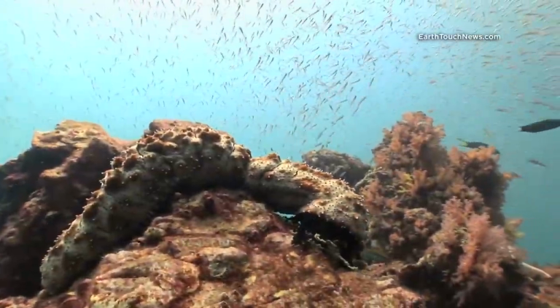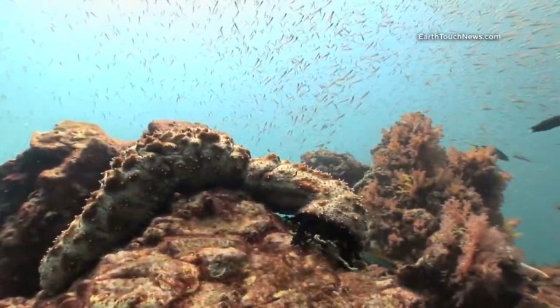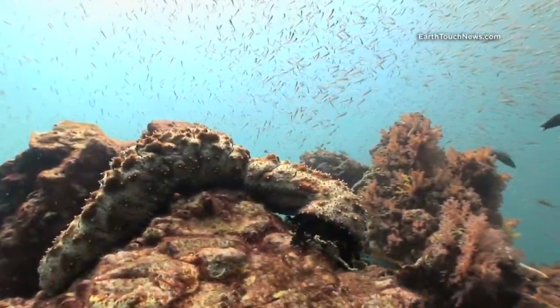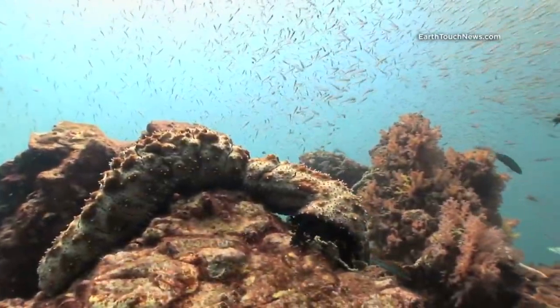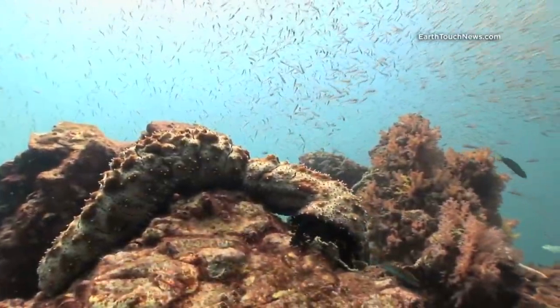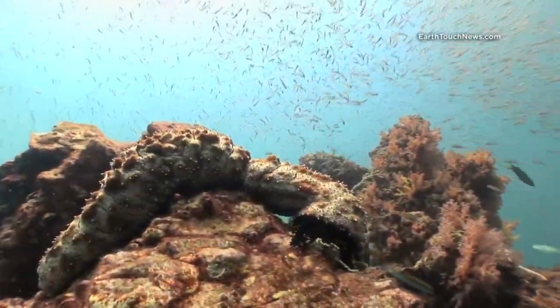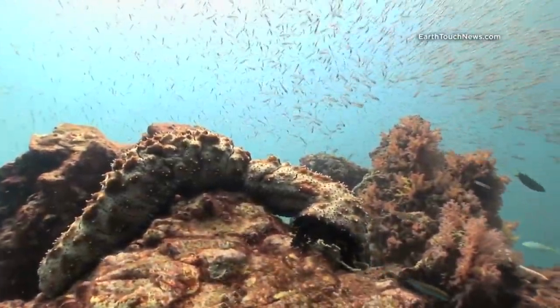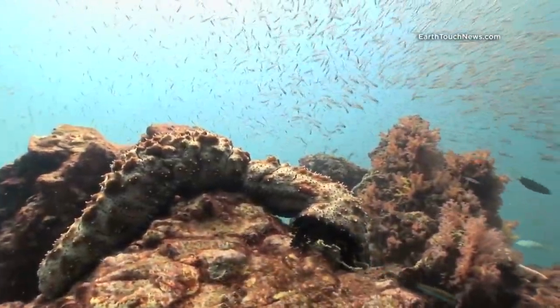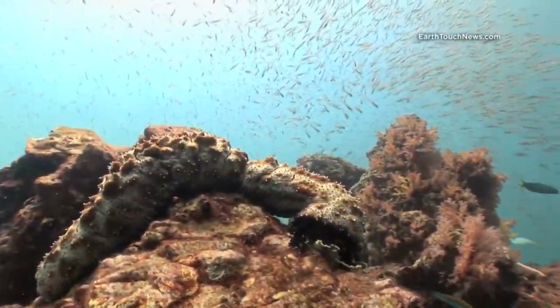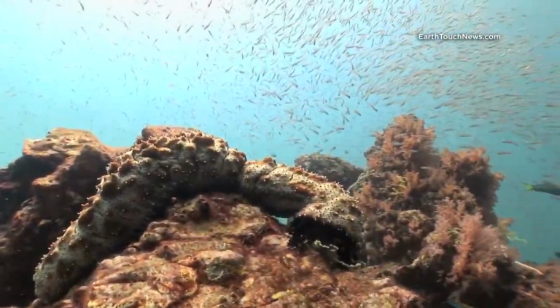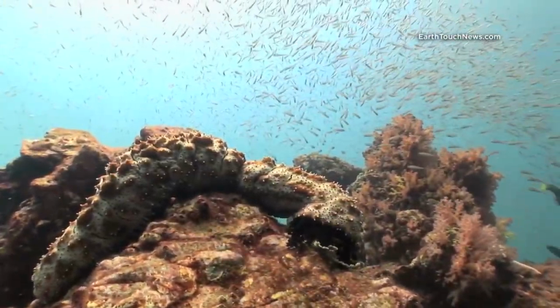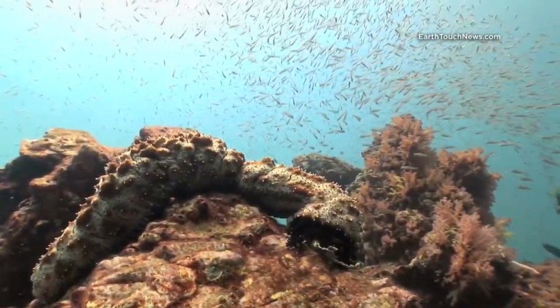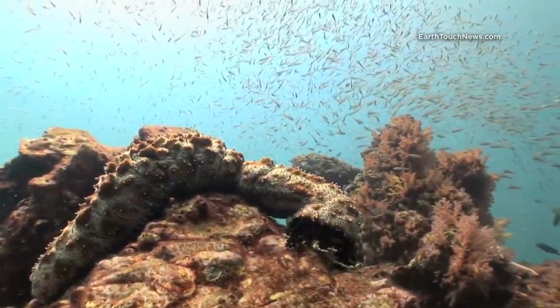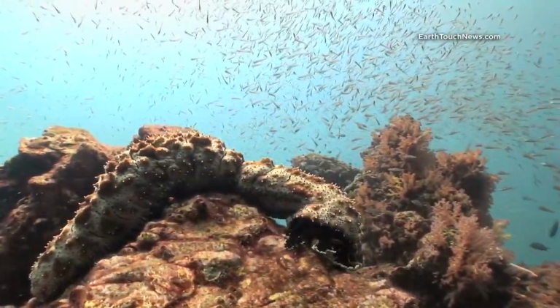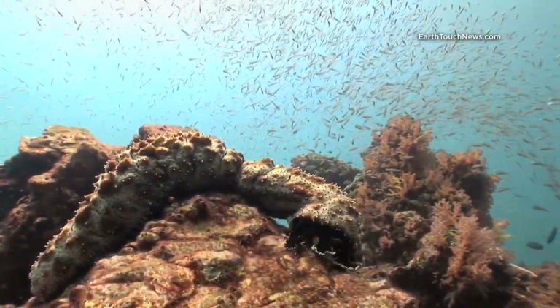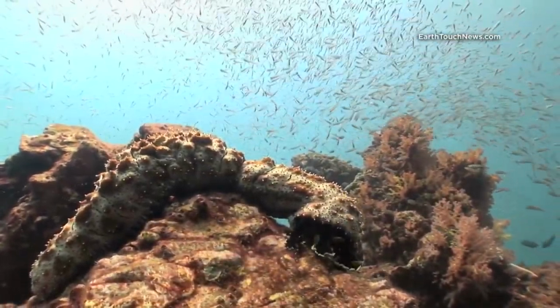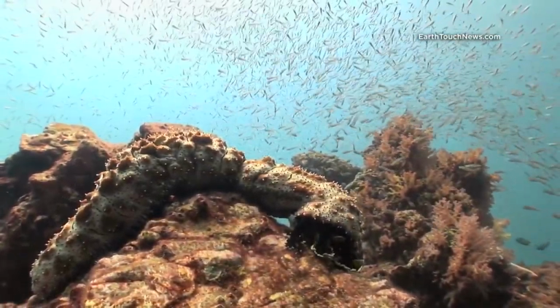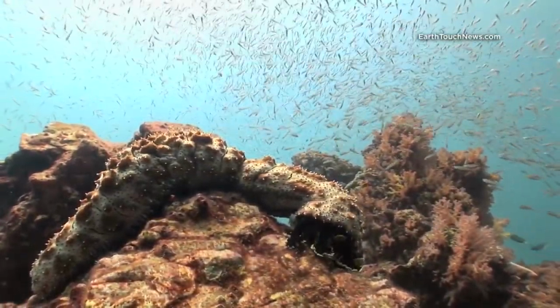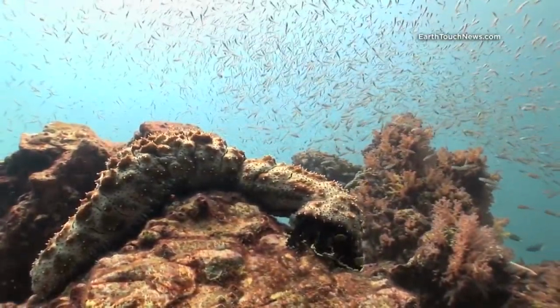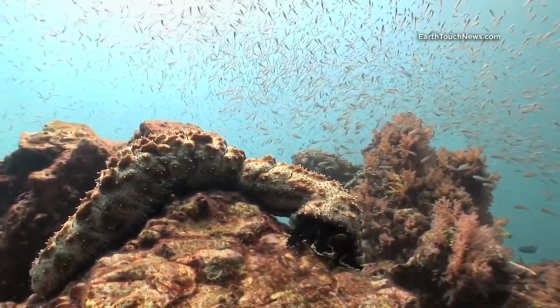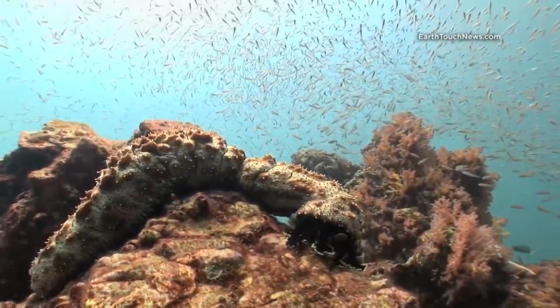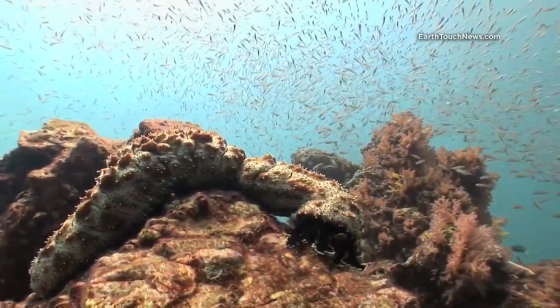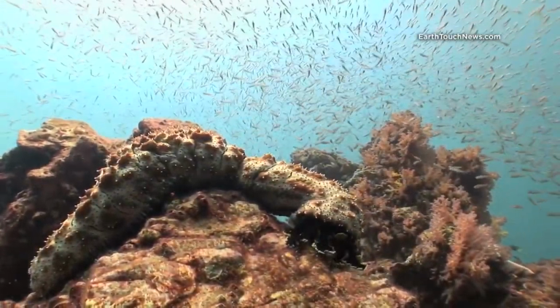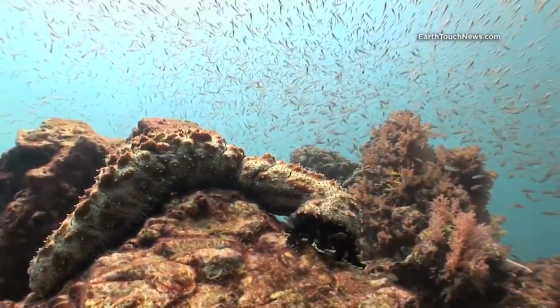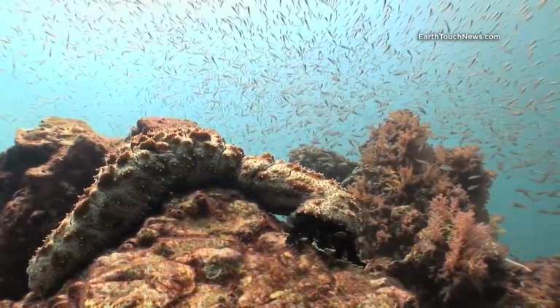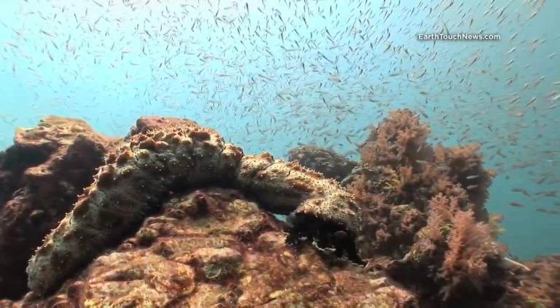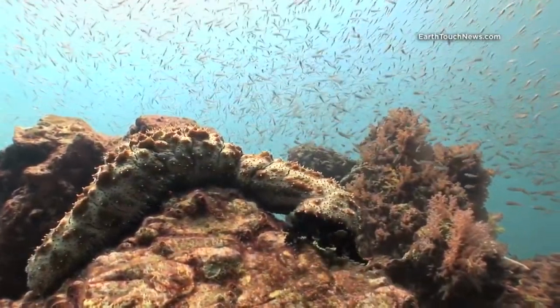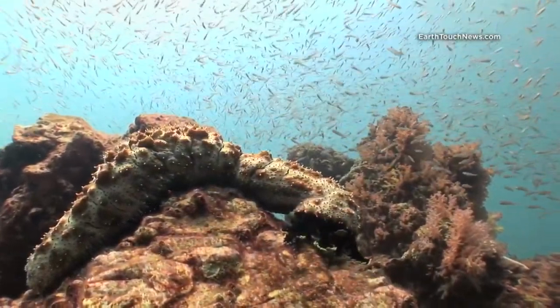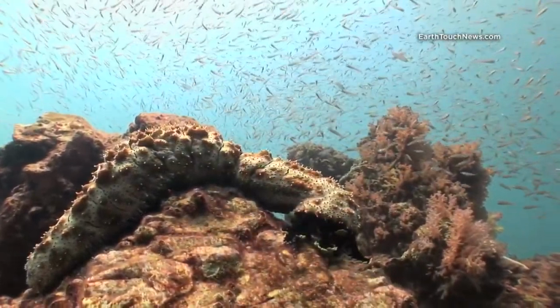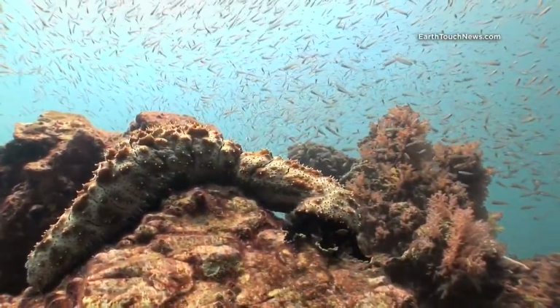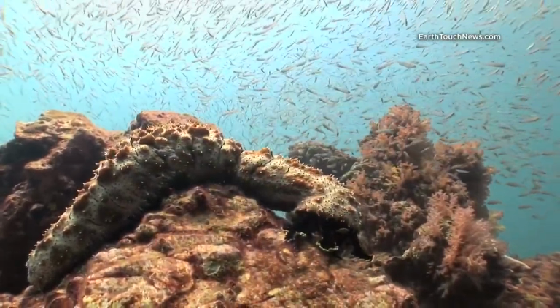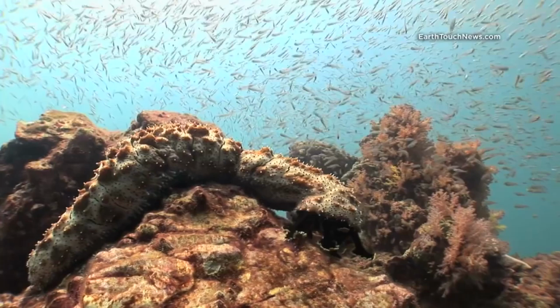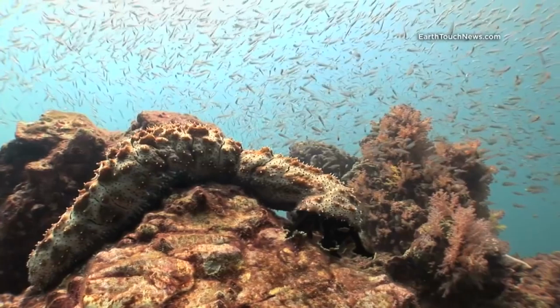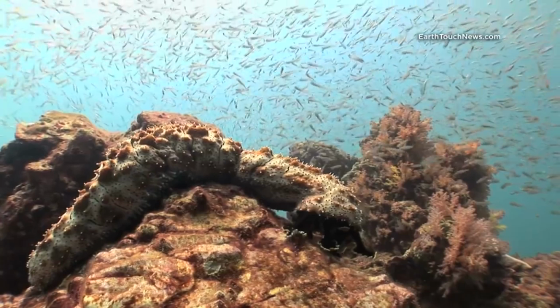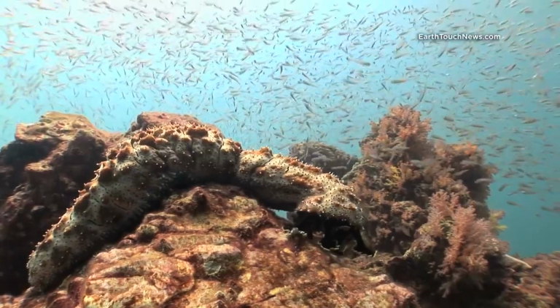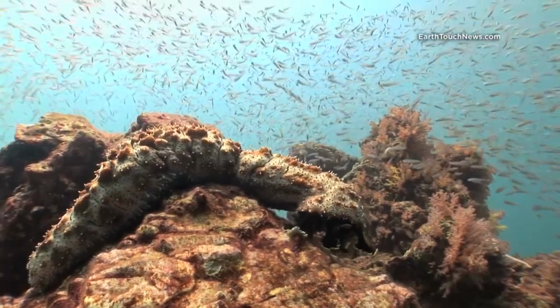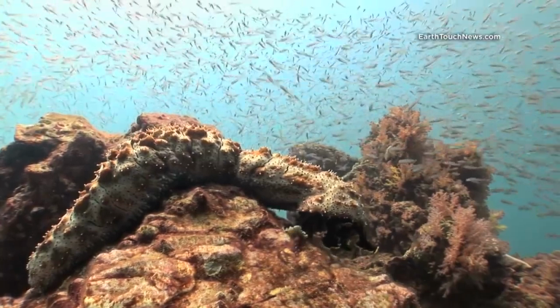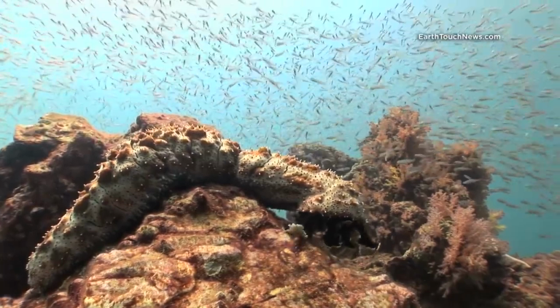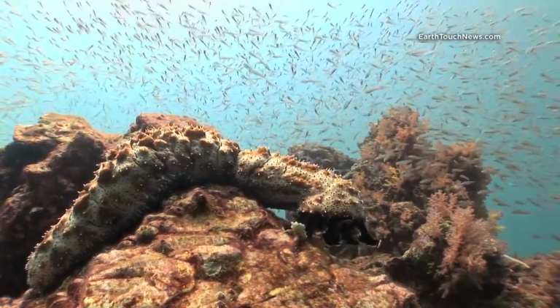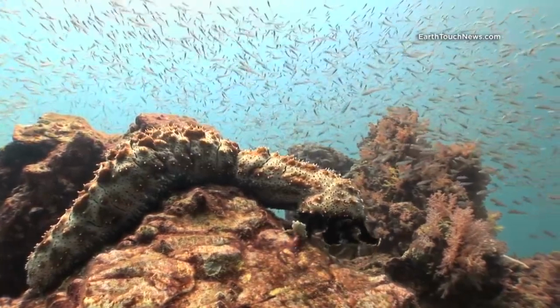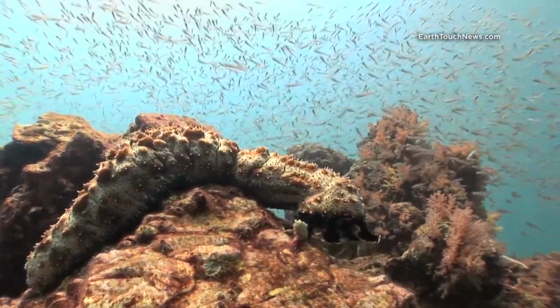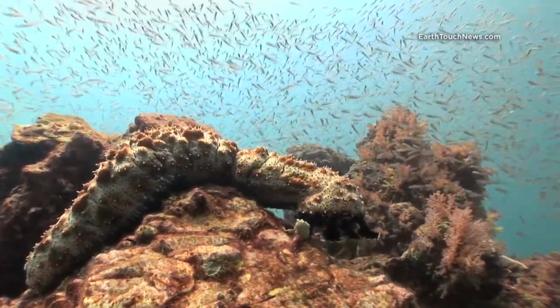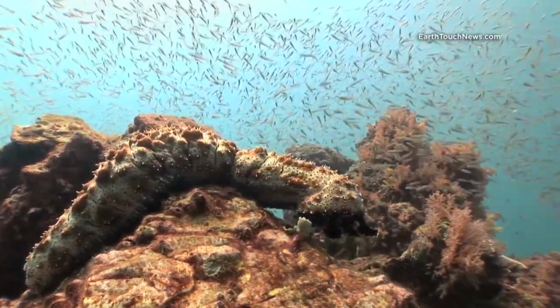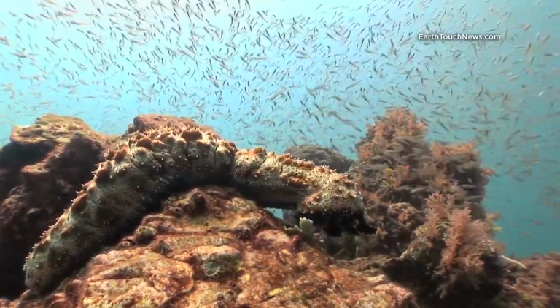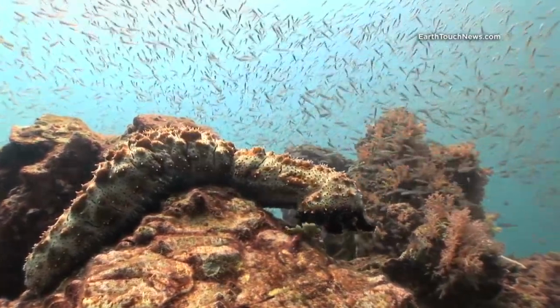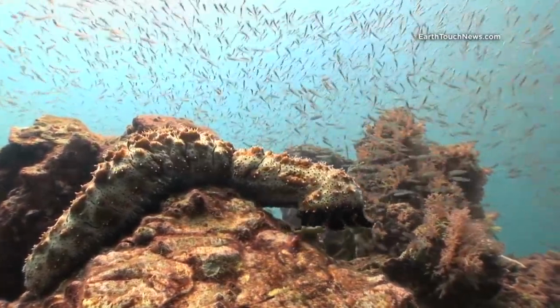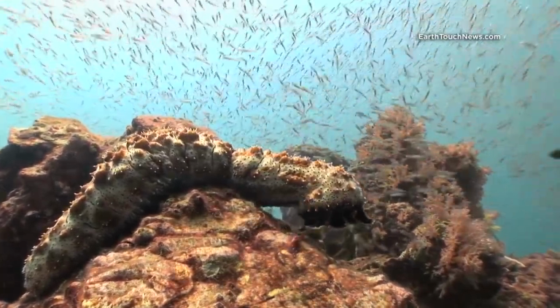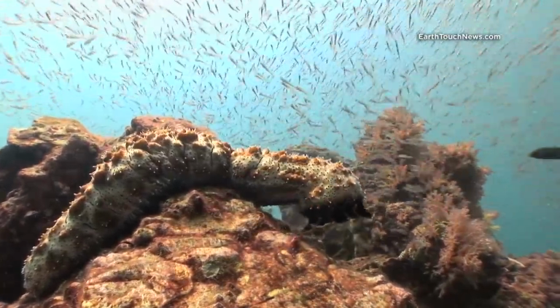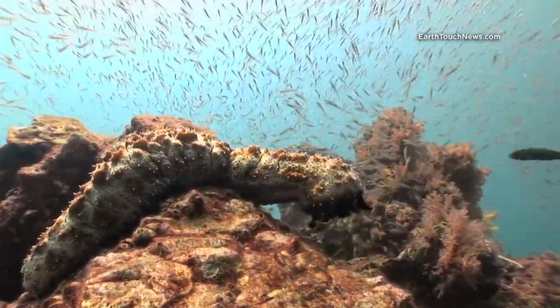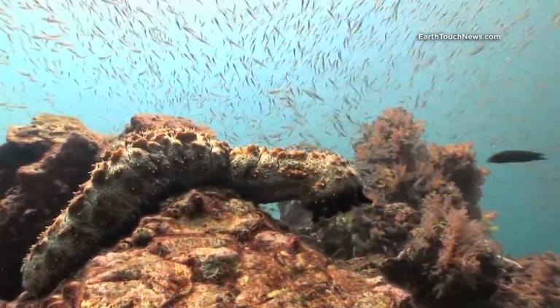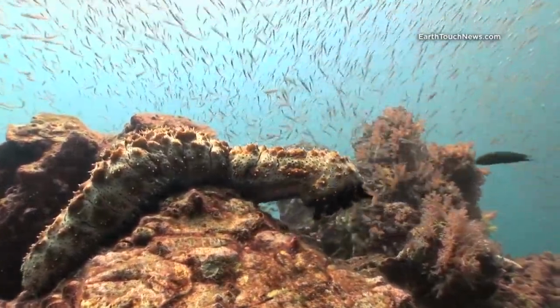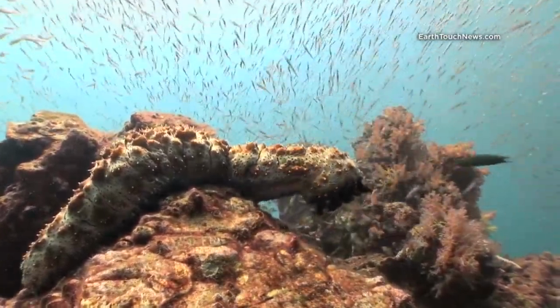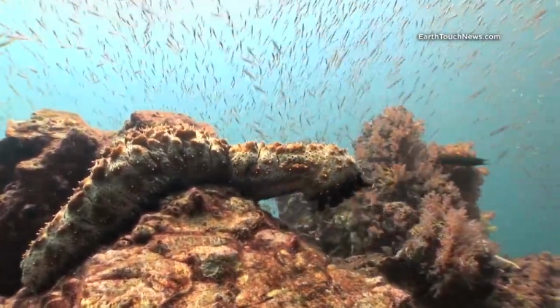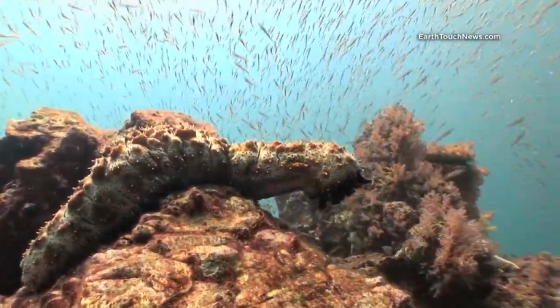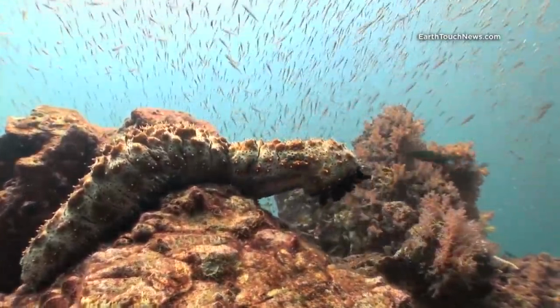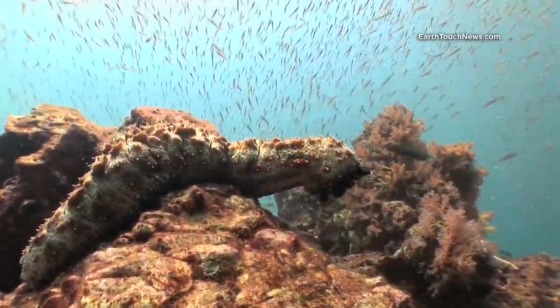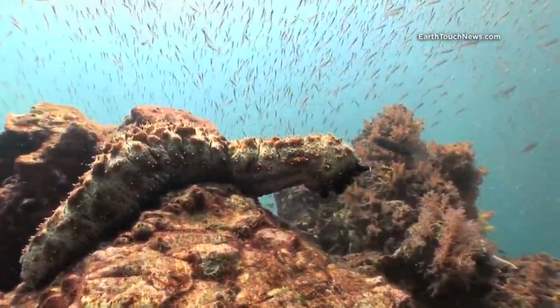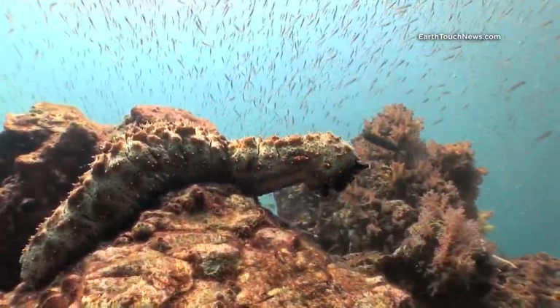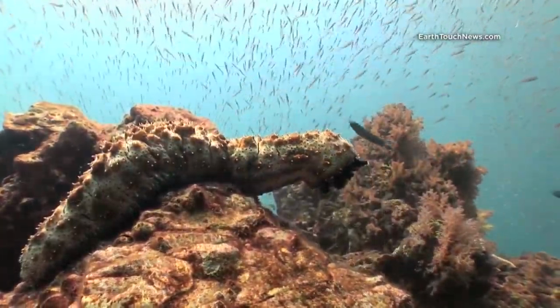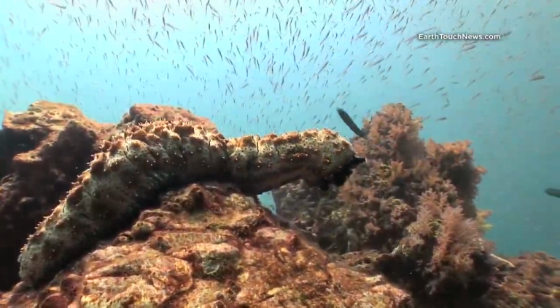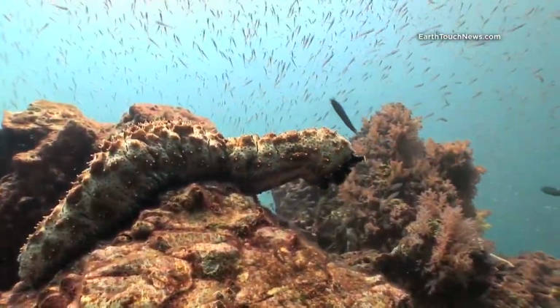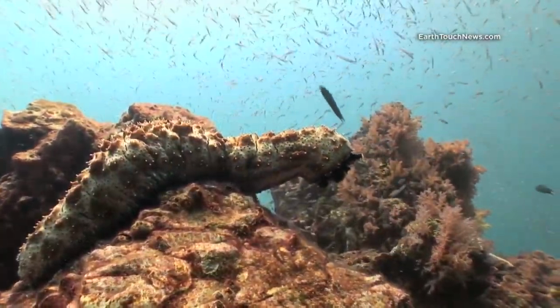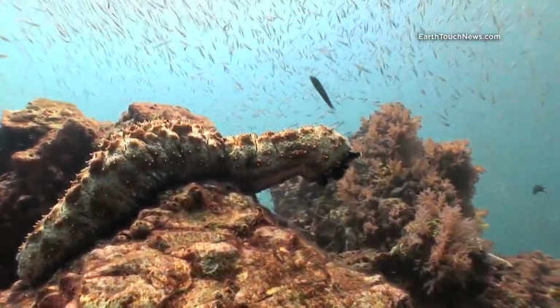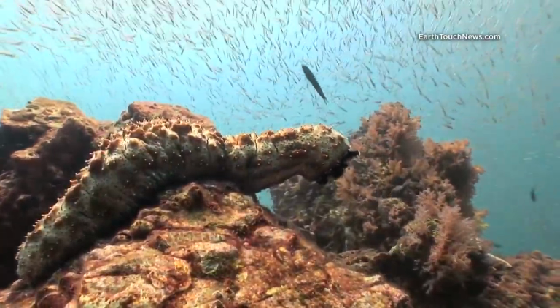This is a Godfrey sea cucumber. He's just sitting there on top of the reef, seemingly oblivious to the chaos going on around him.